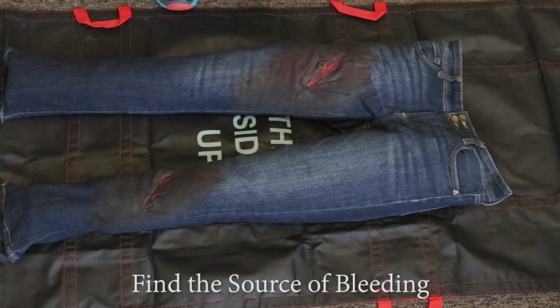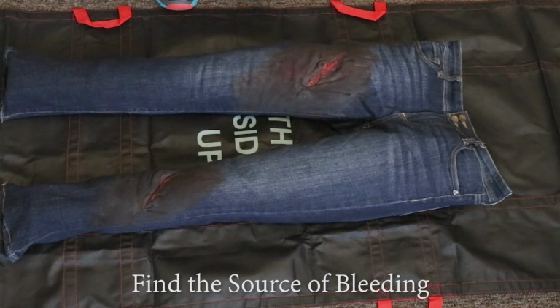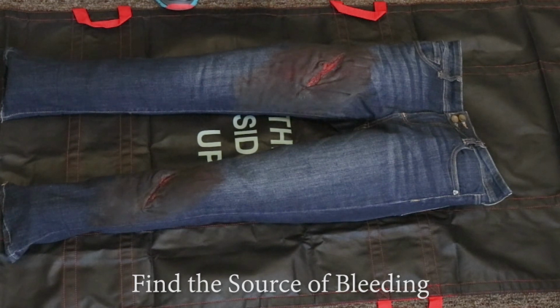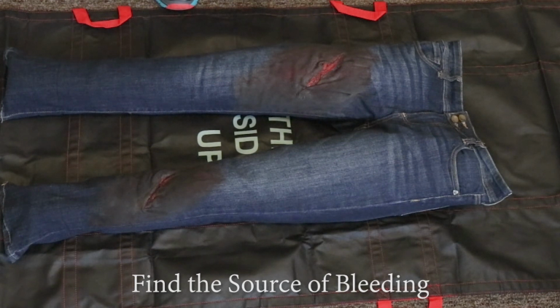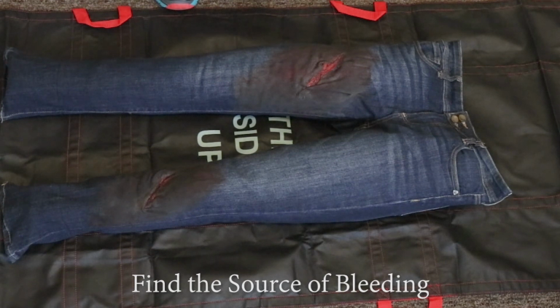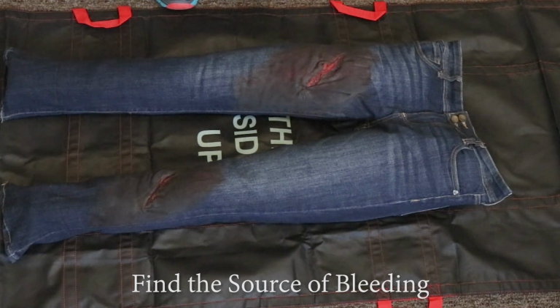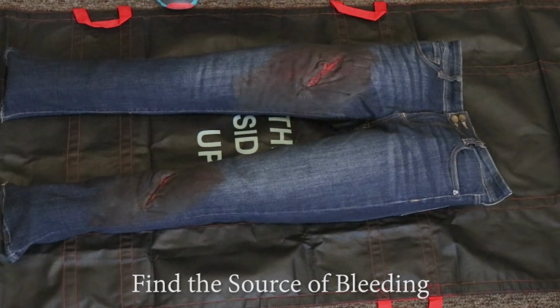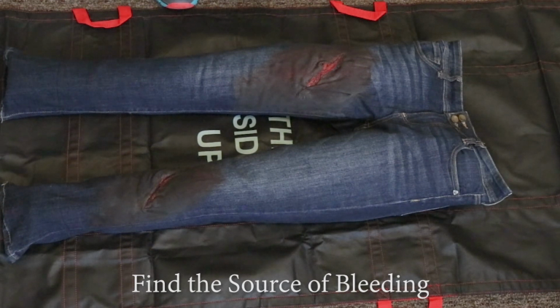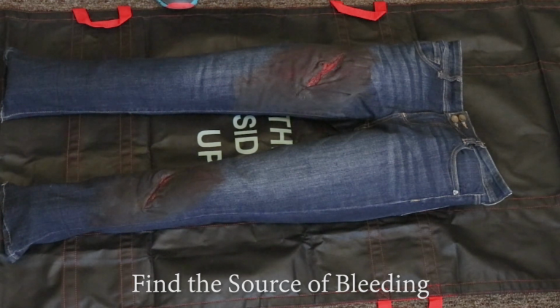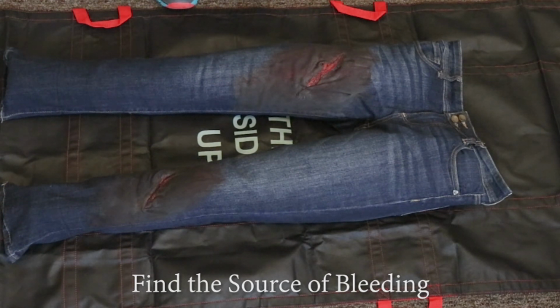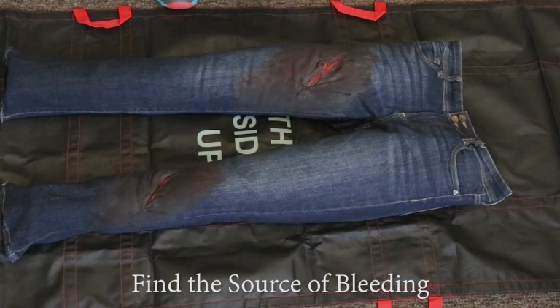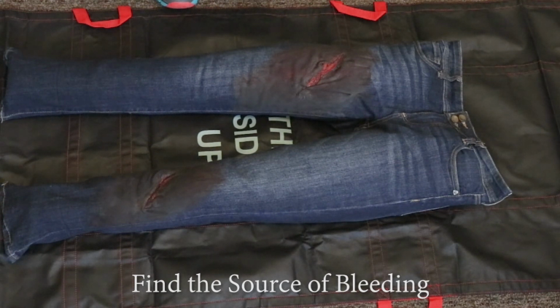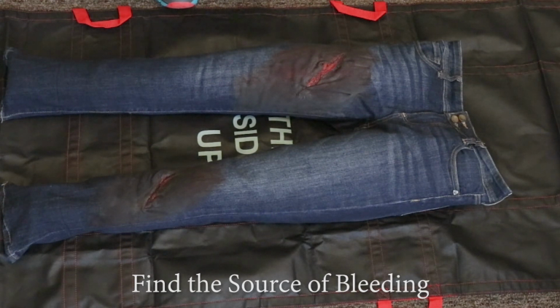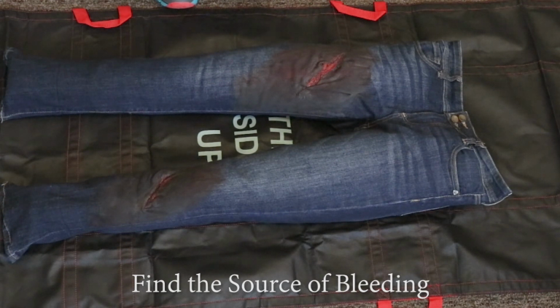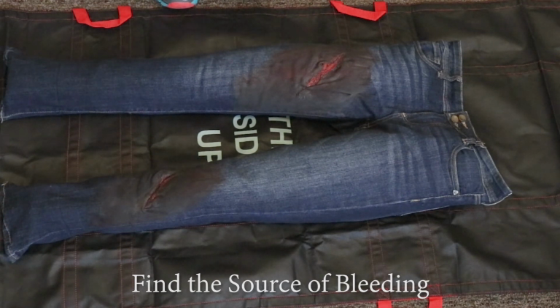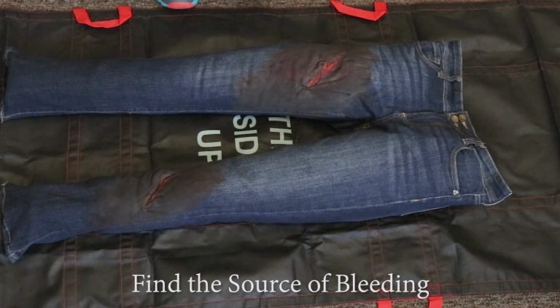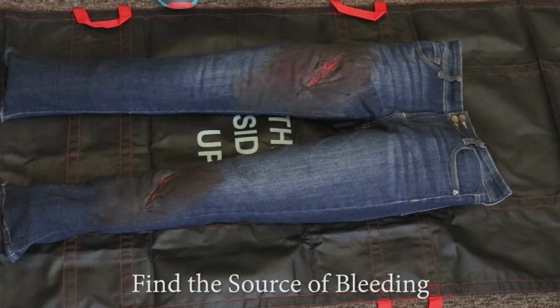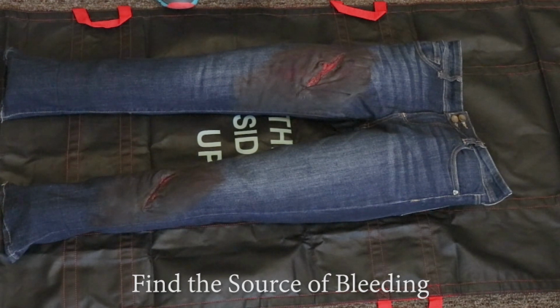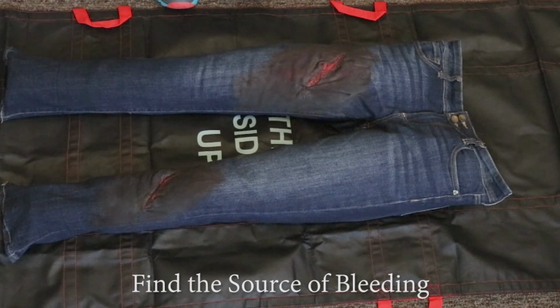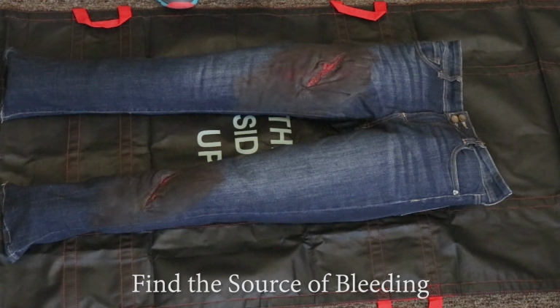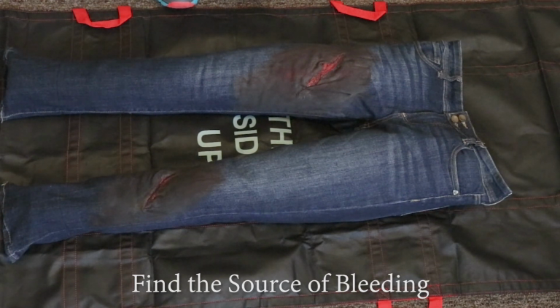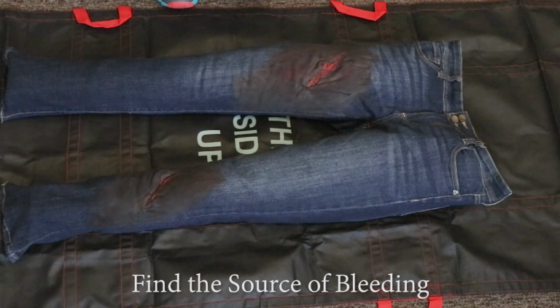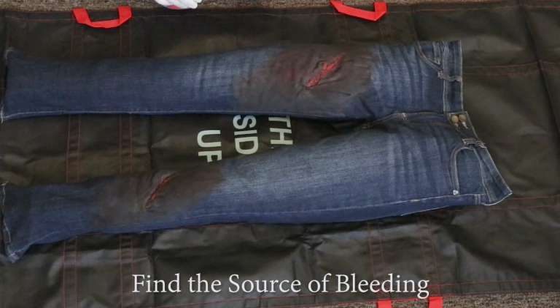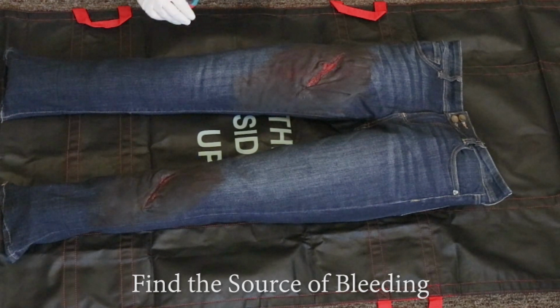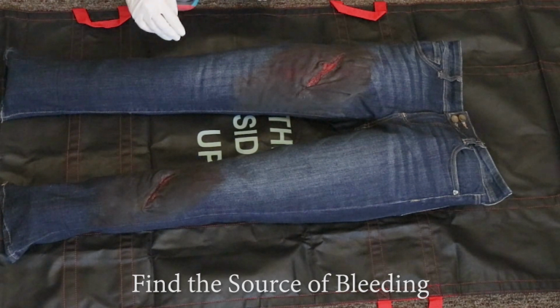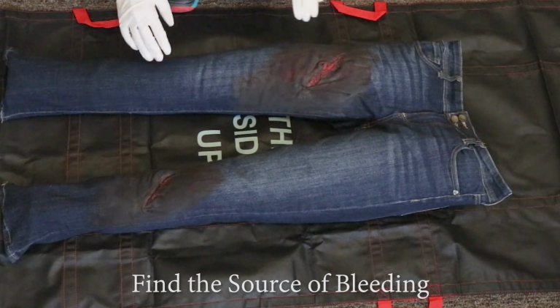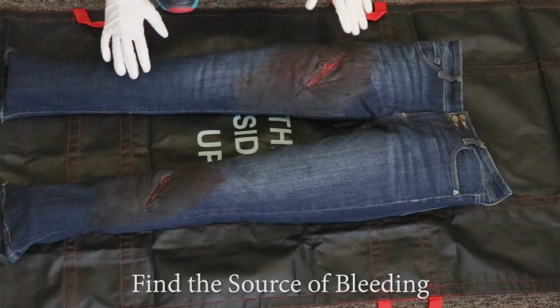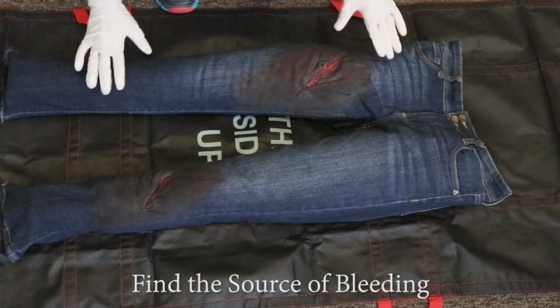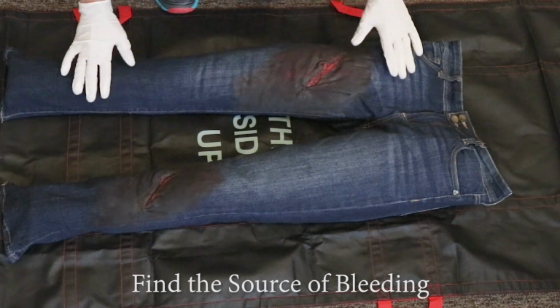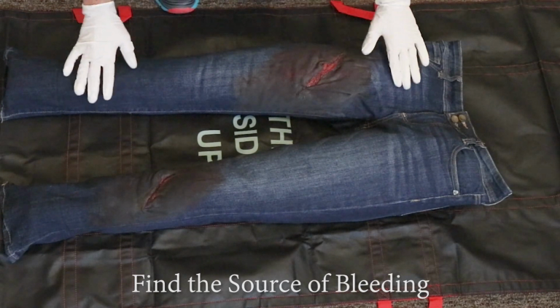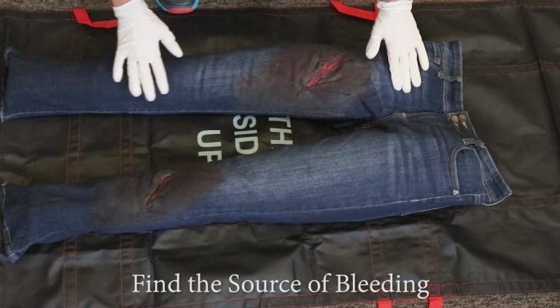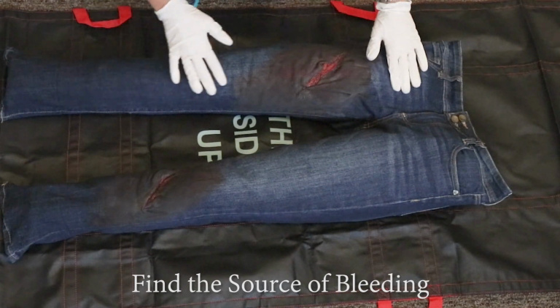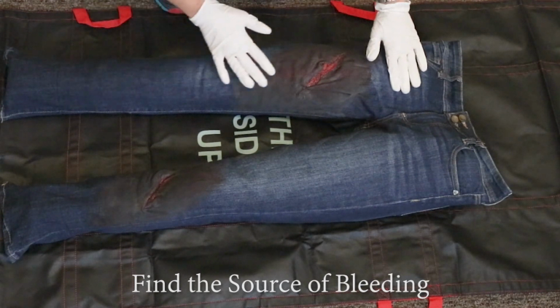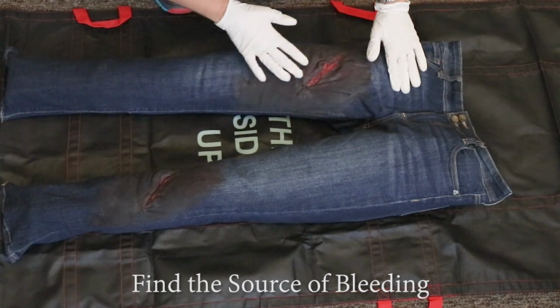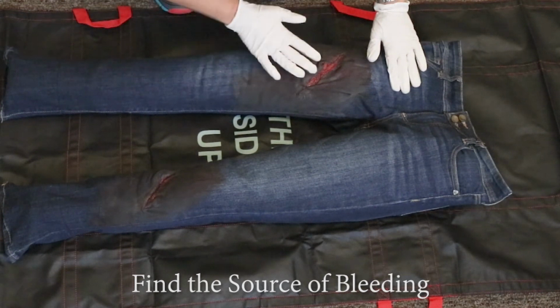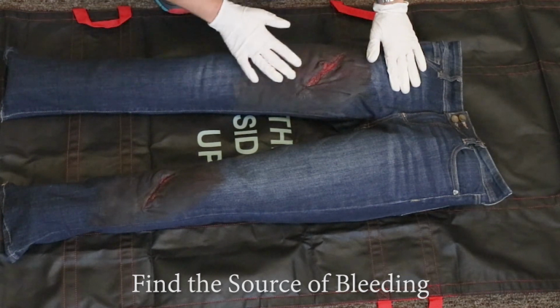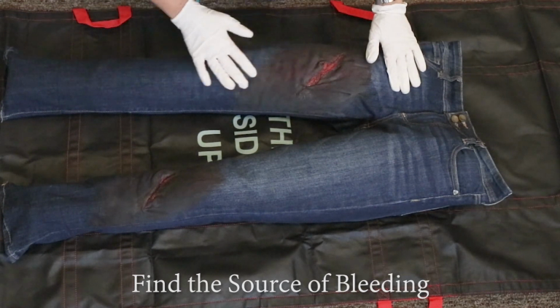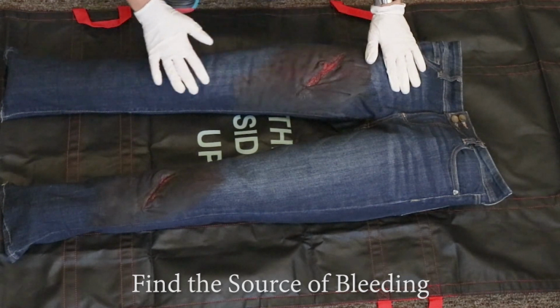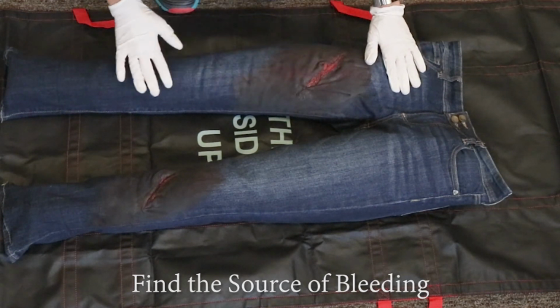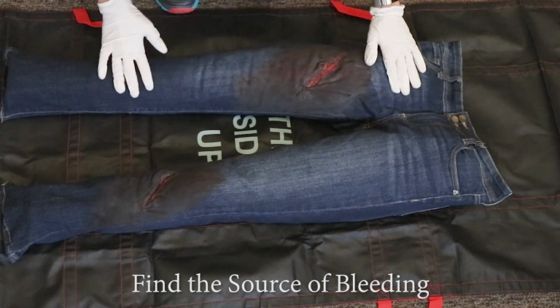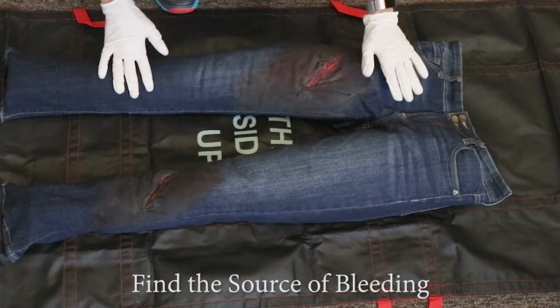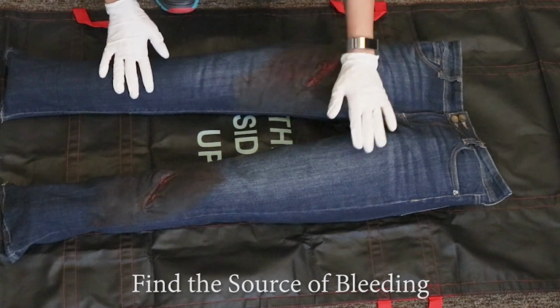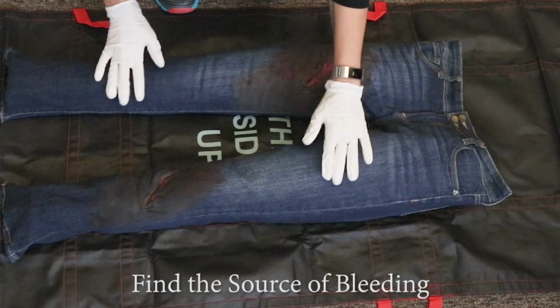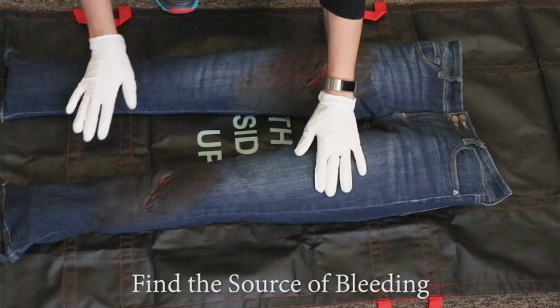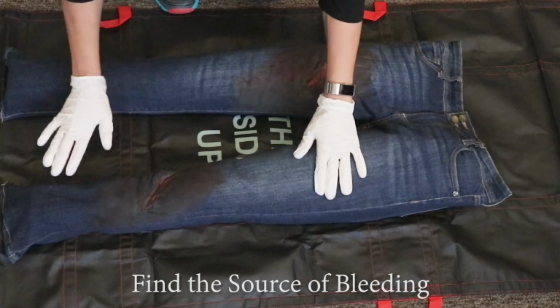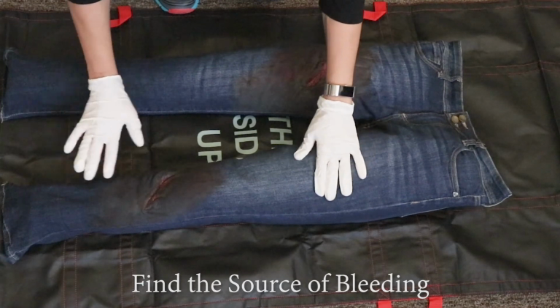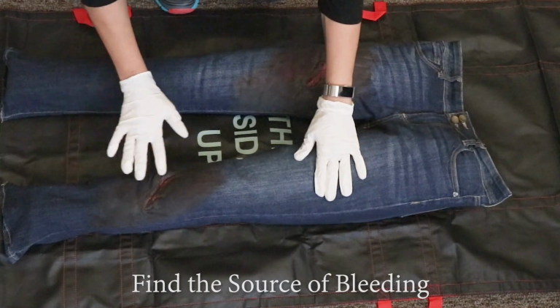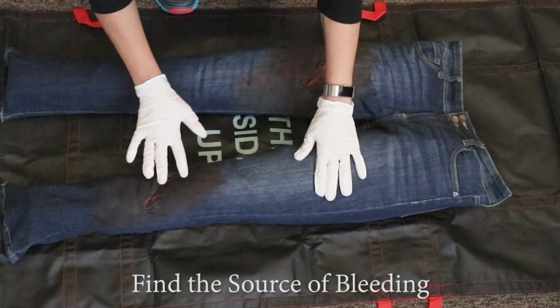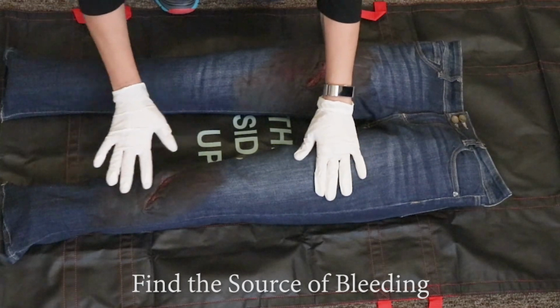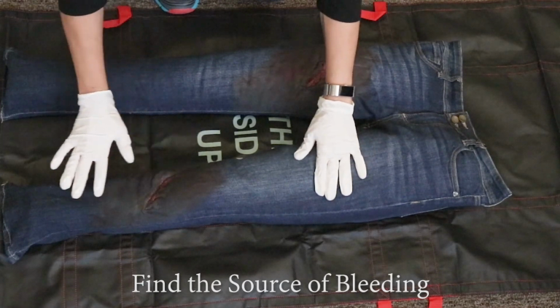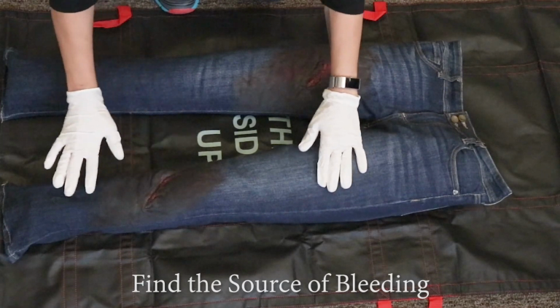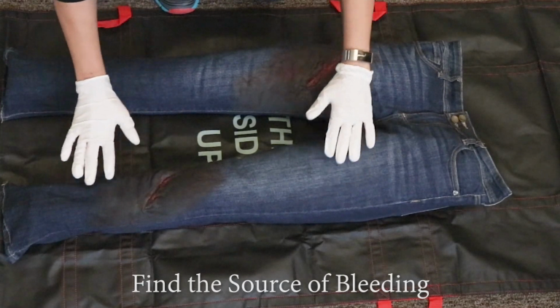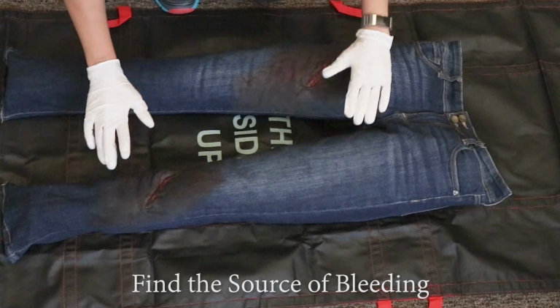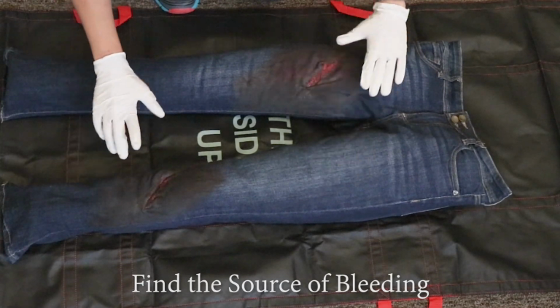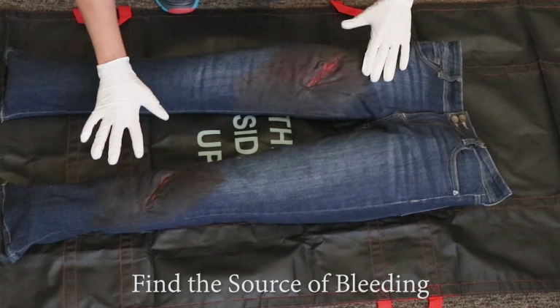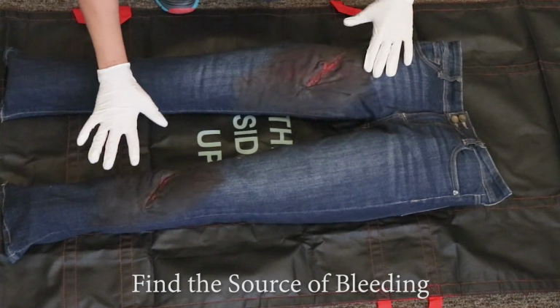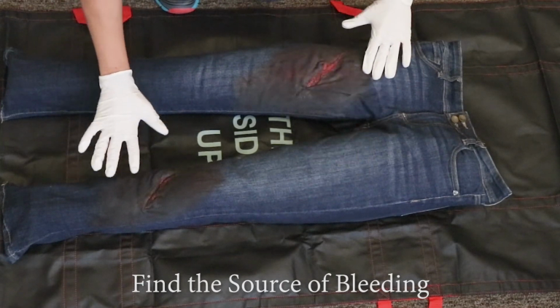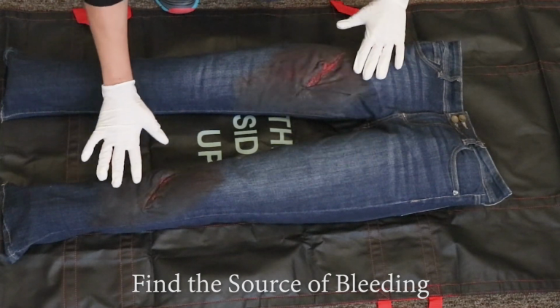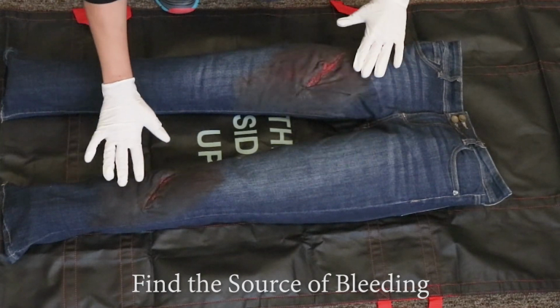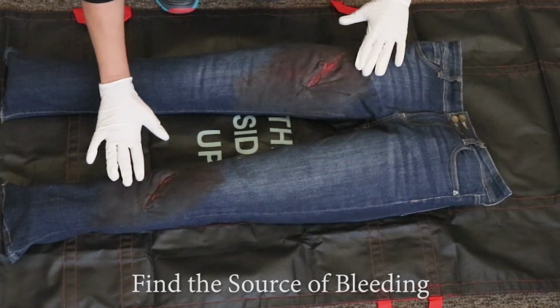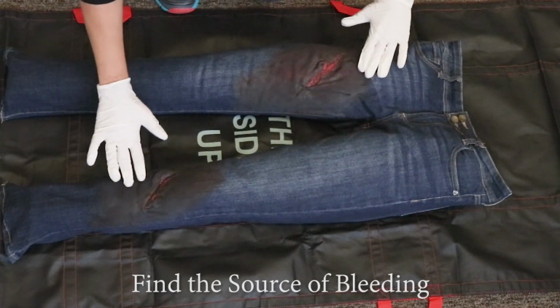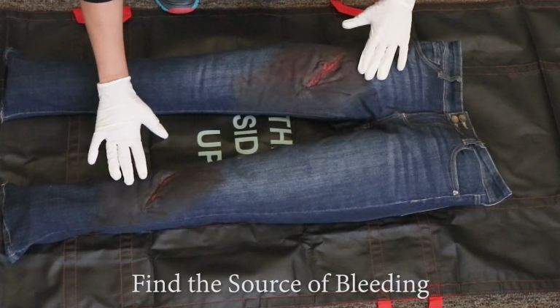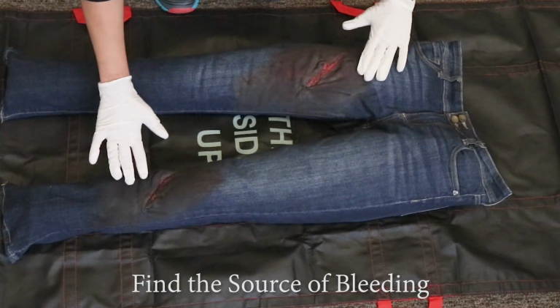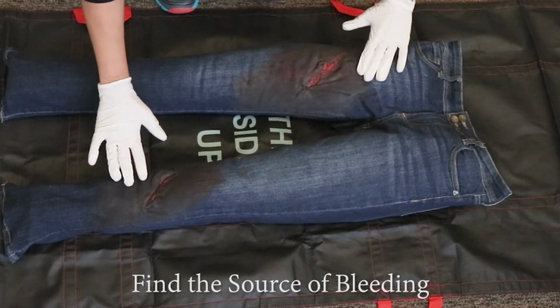Look for and identify life-threatening bleeding. Open or remove clothing over the wound to see the wound clearly.